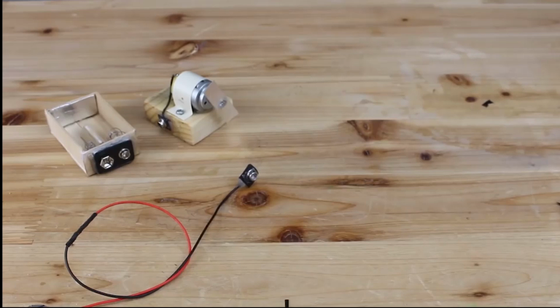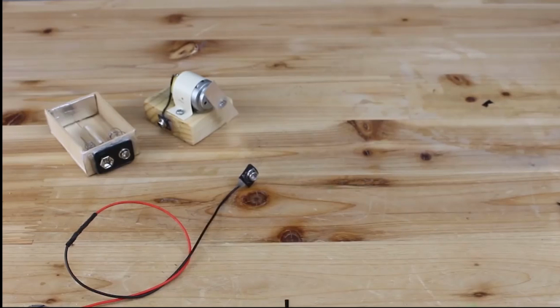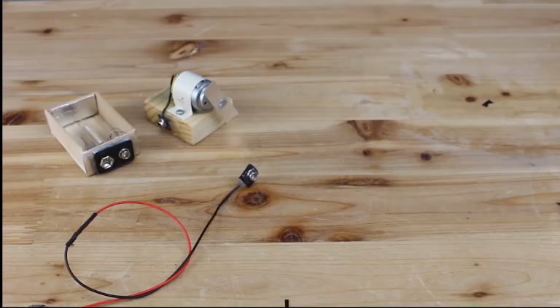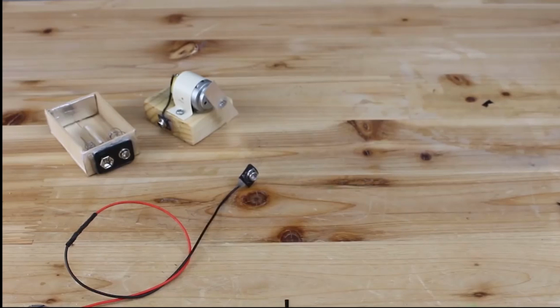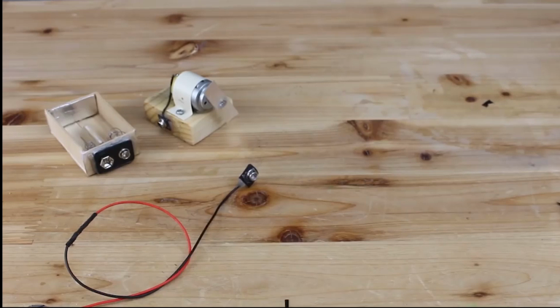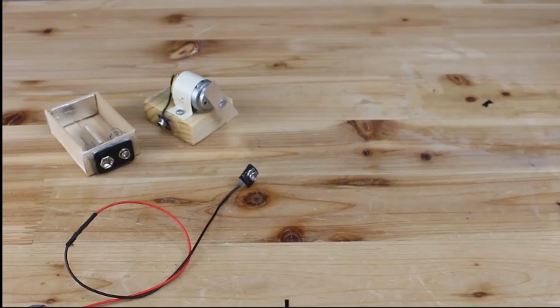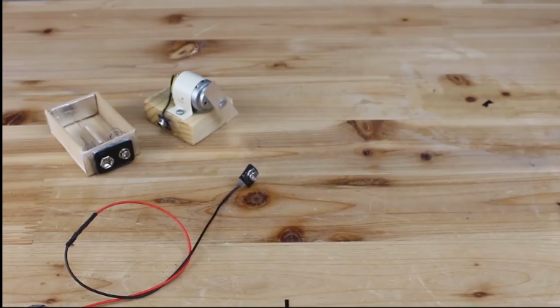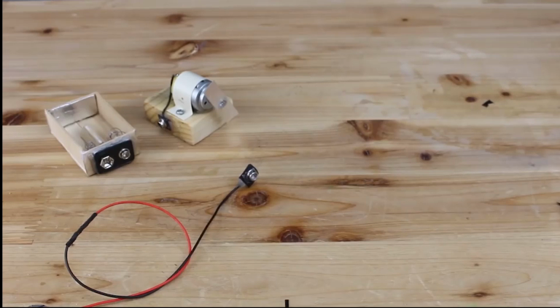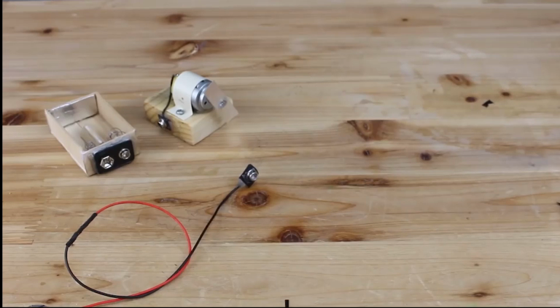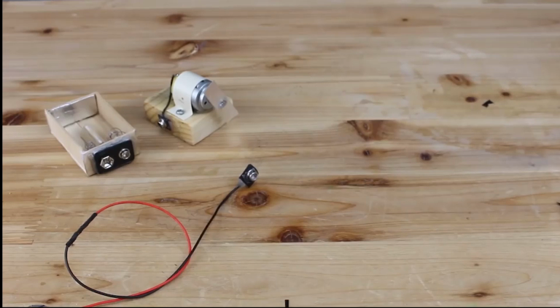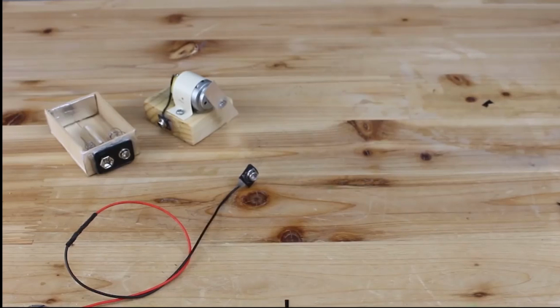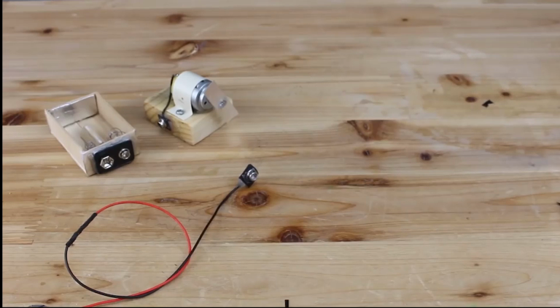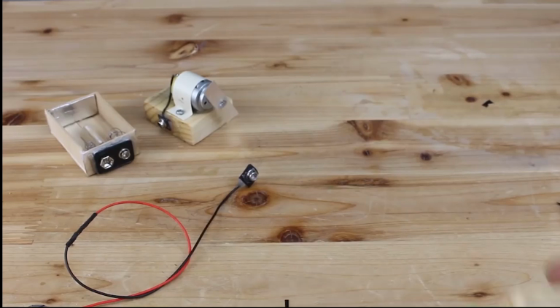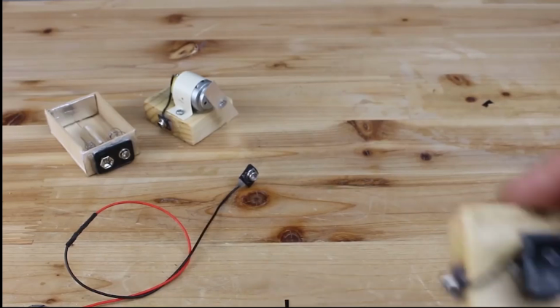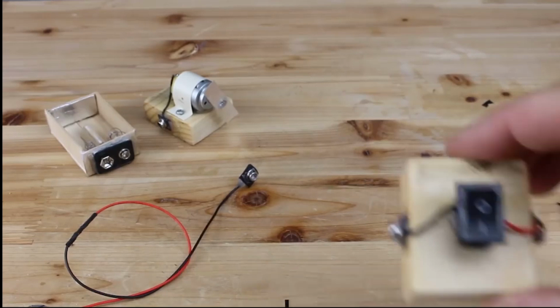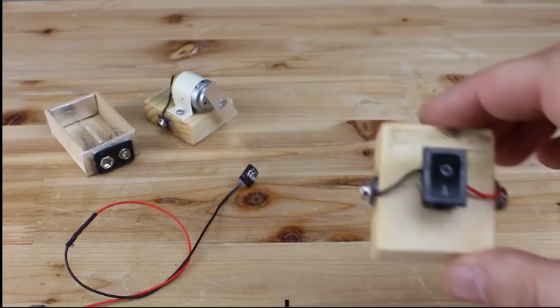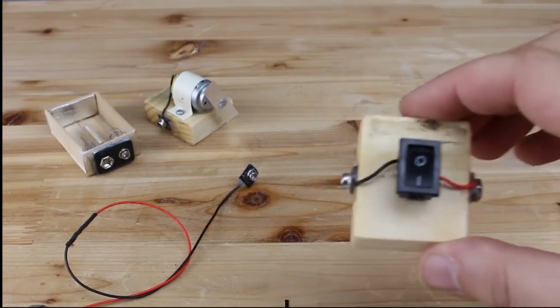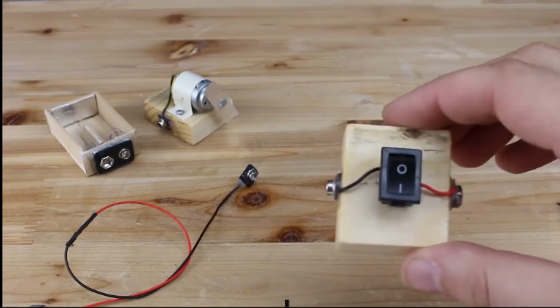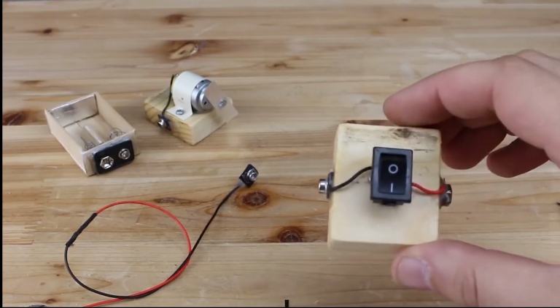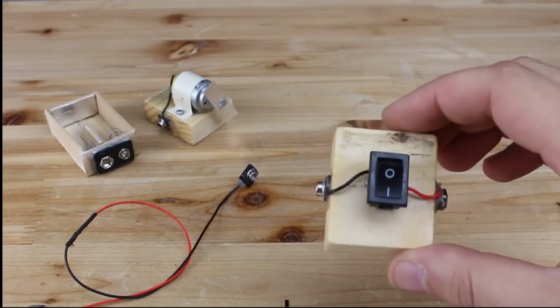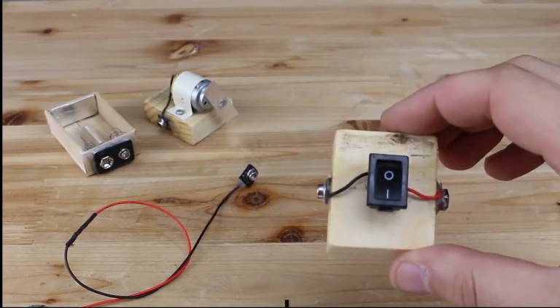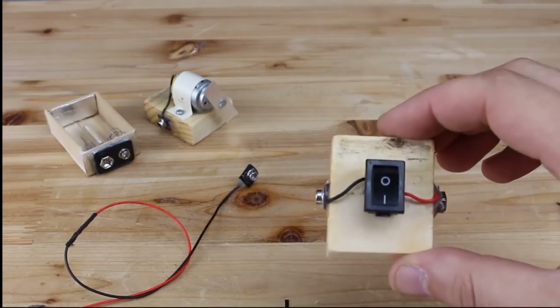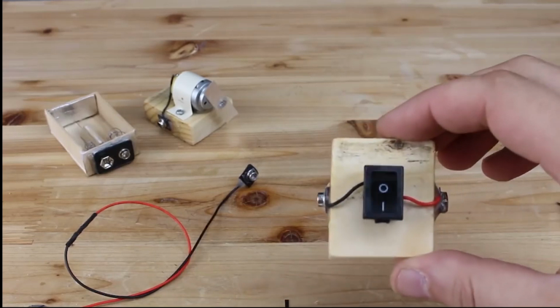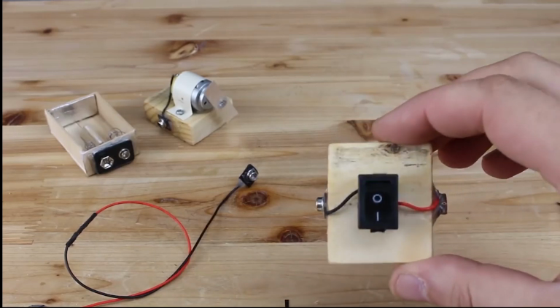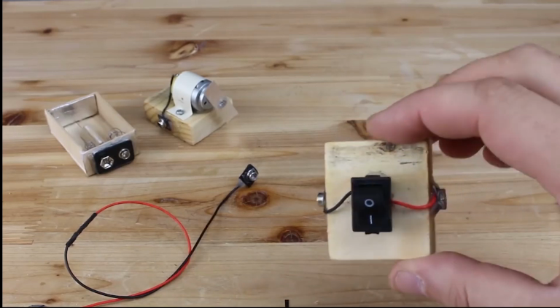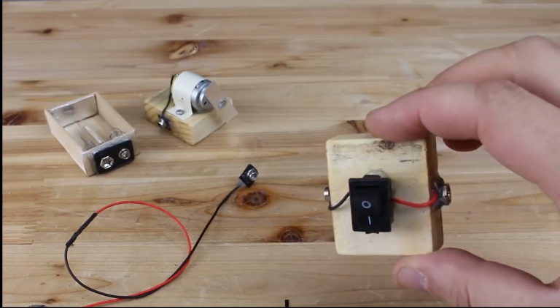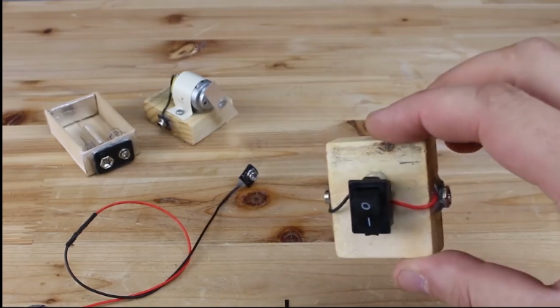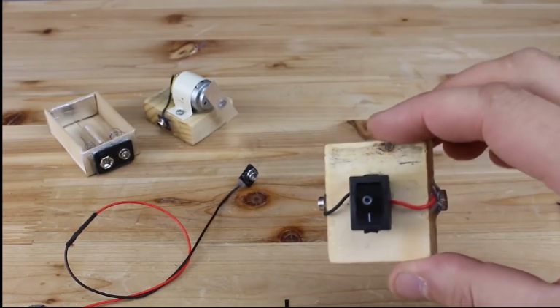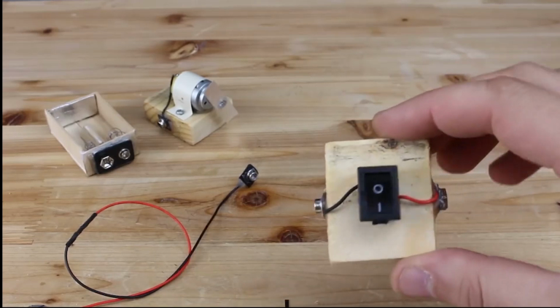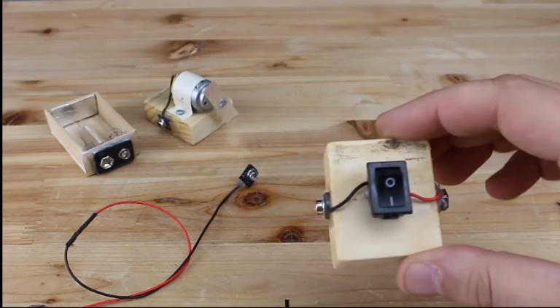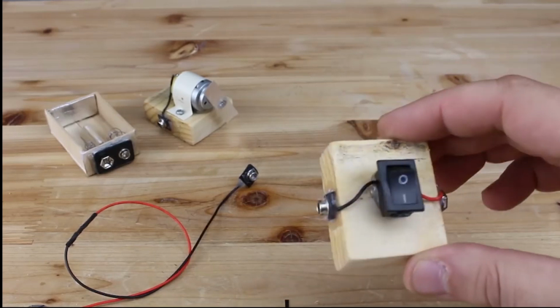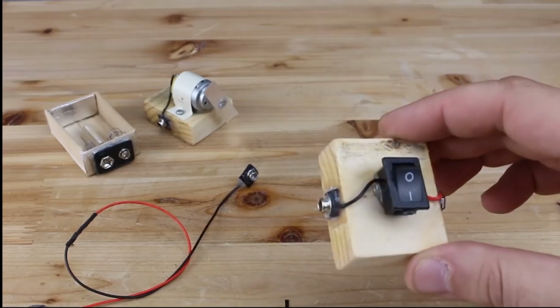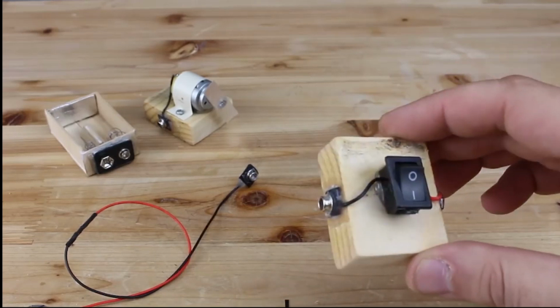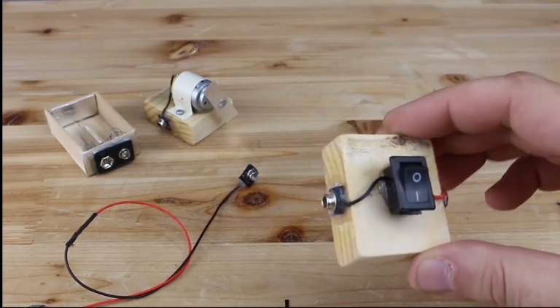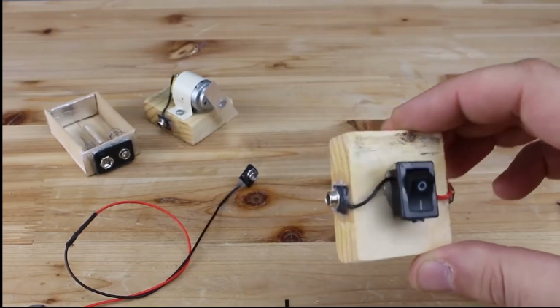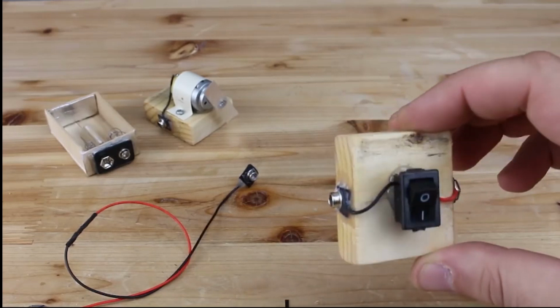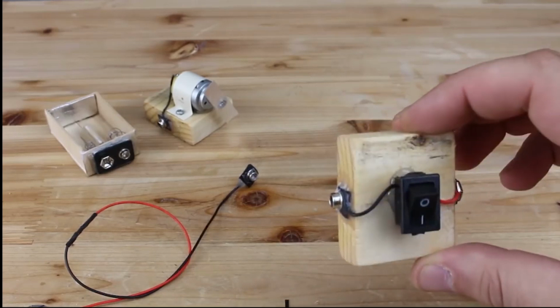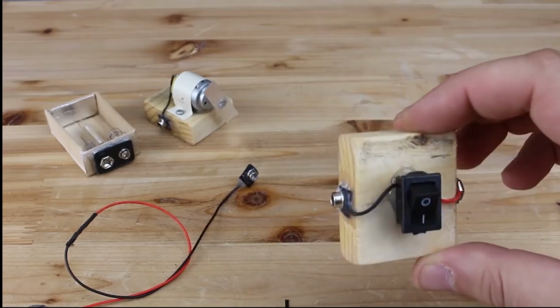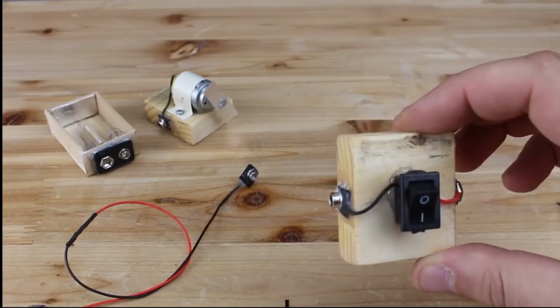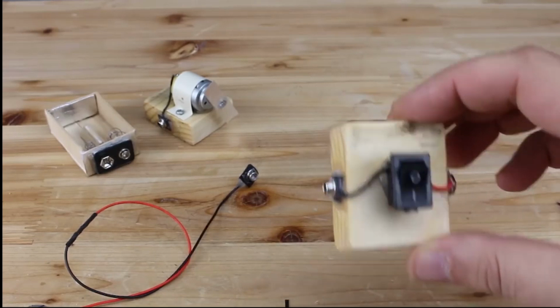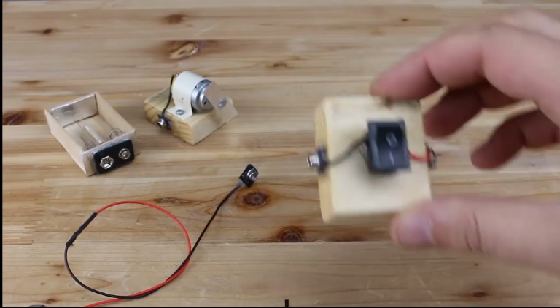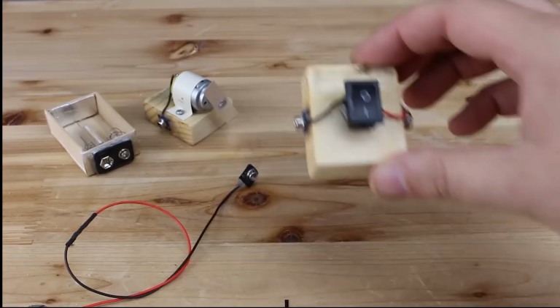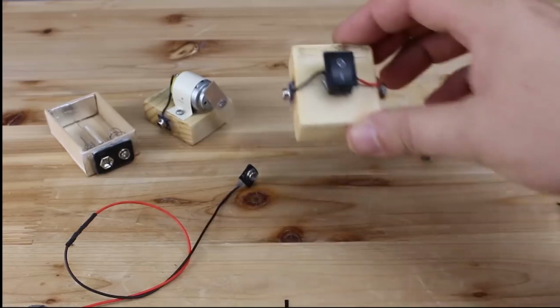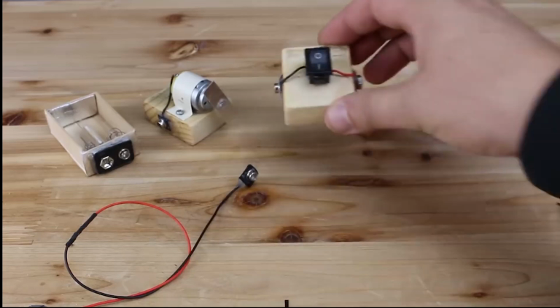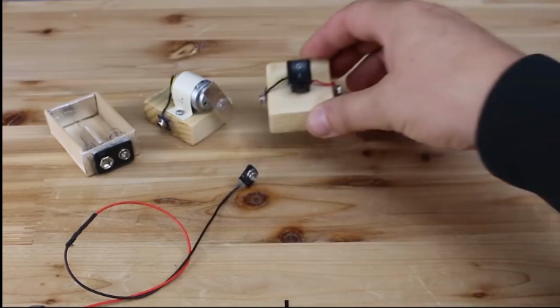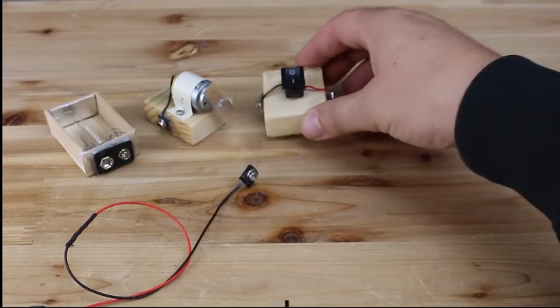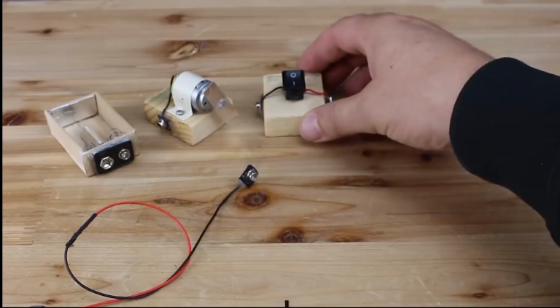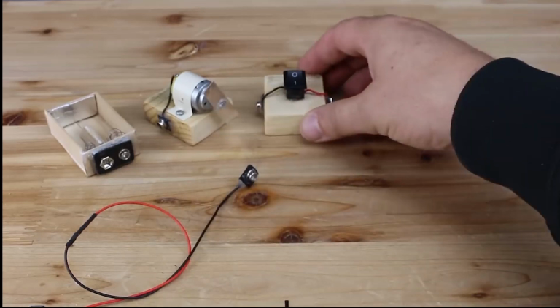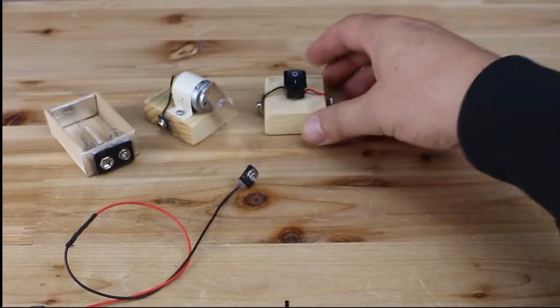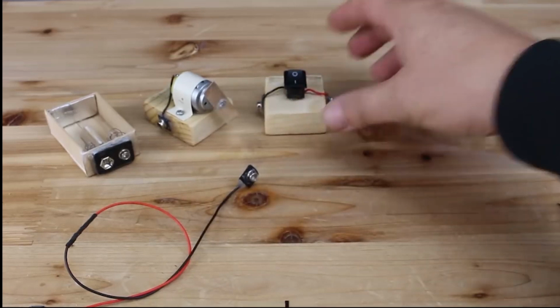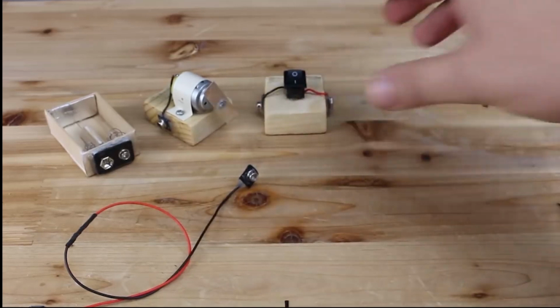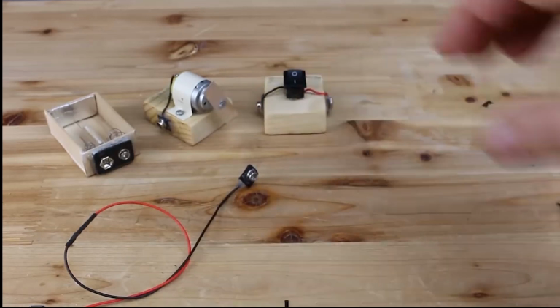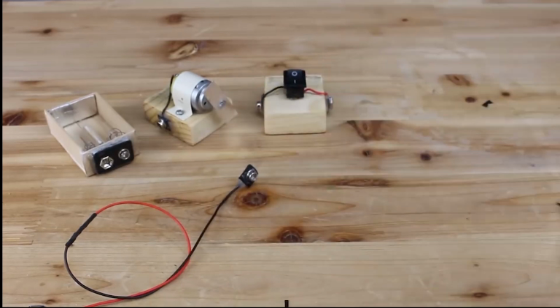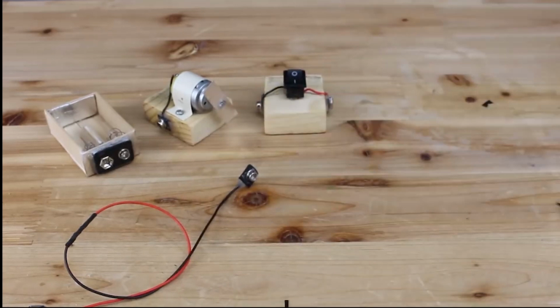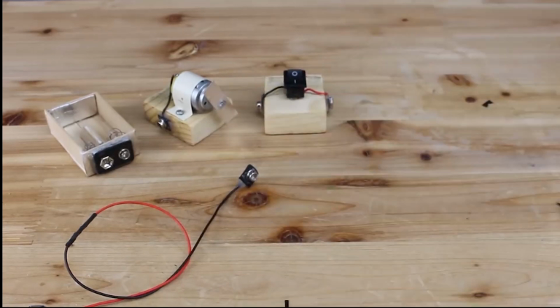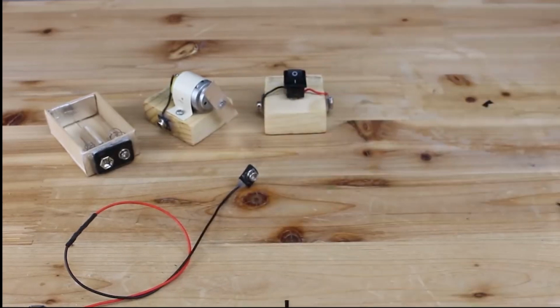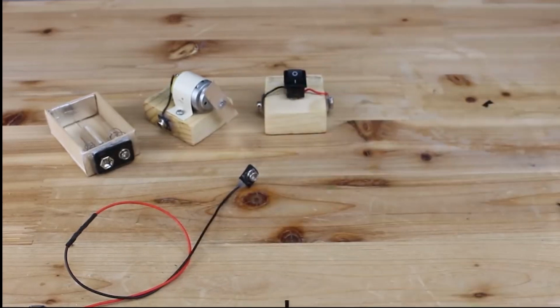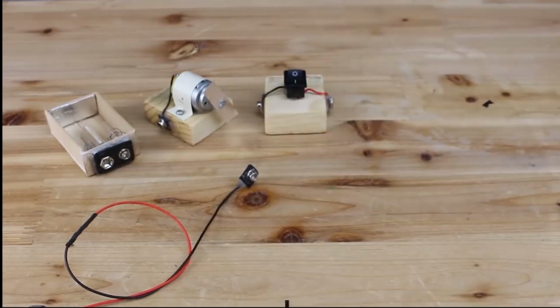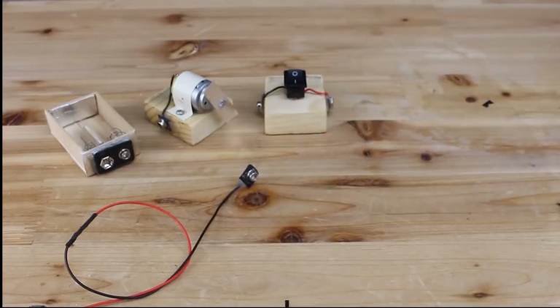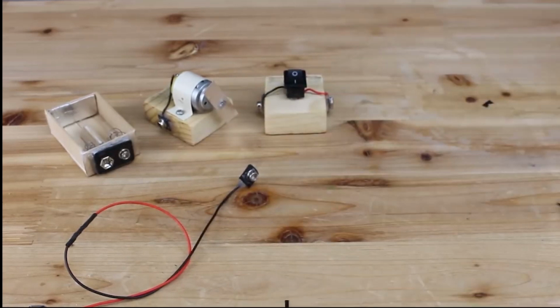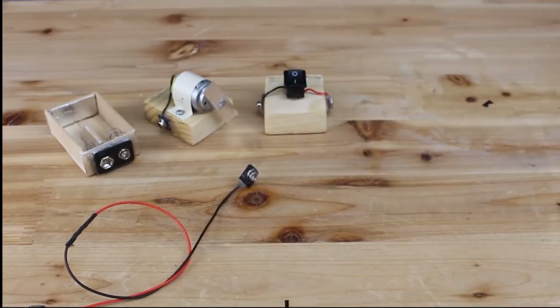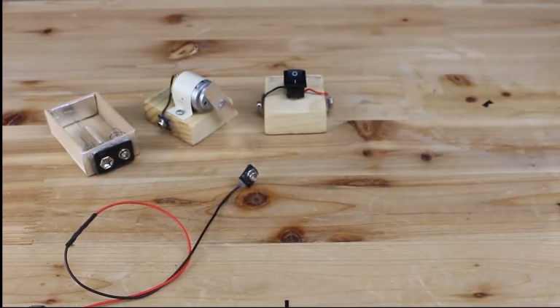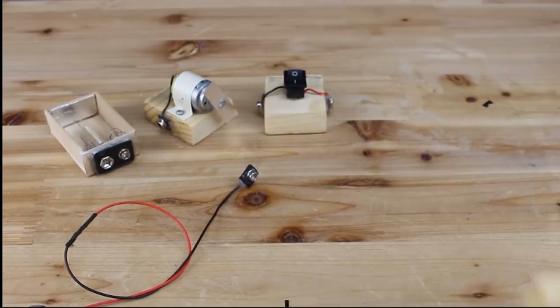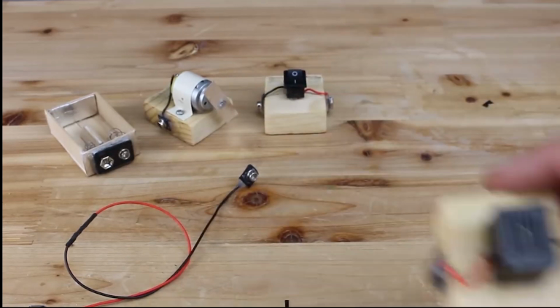Hello Hacktubers! In today's video you will watch 3 life hacks or ideas, a homemade electronic project. By the way,